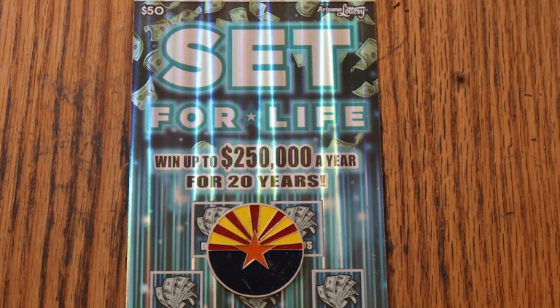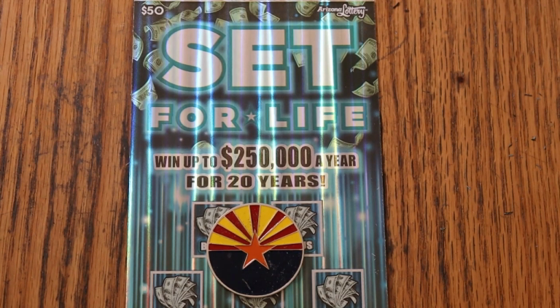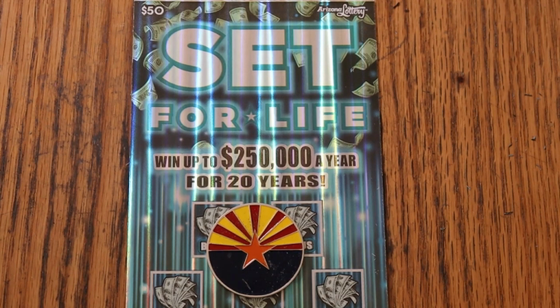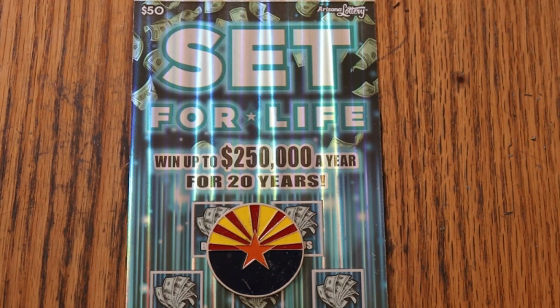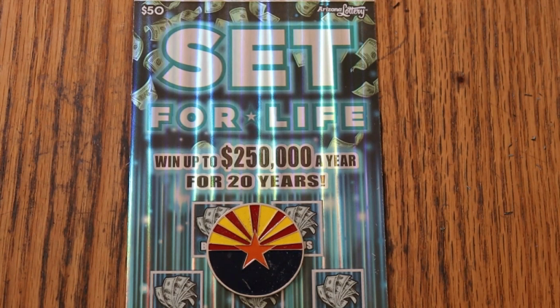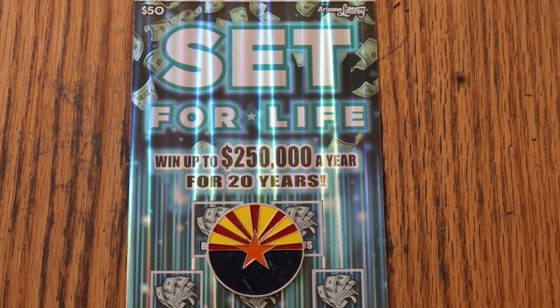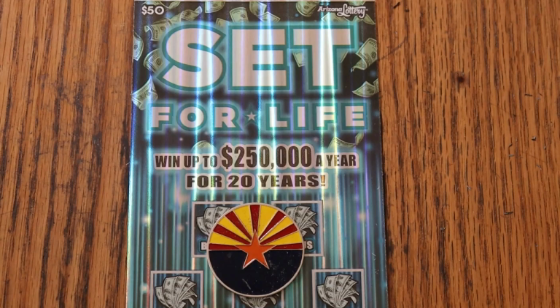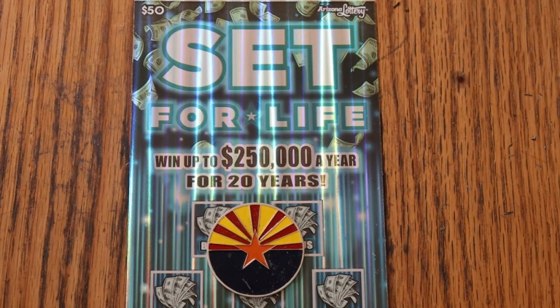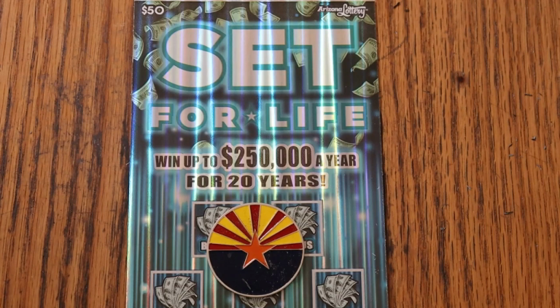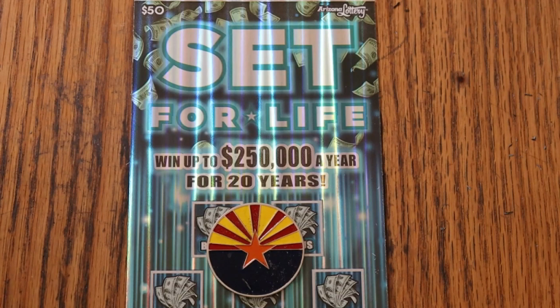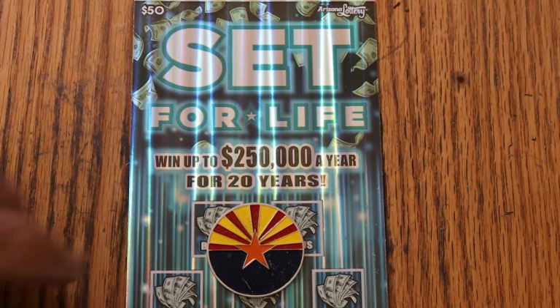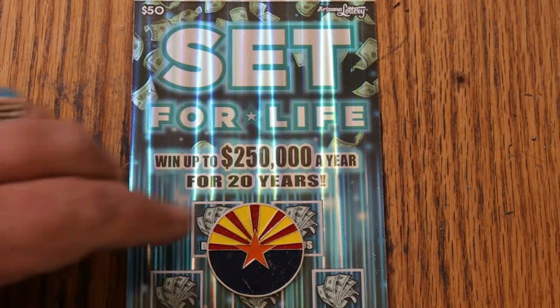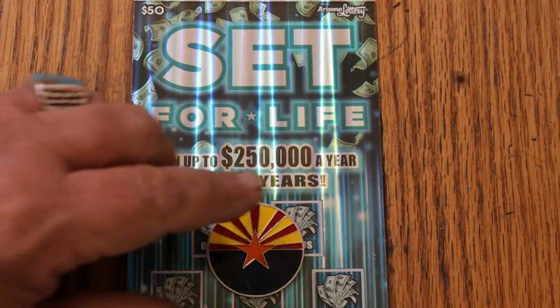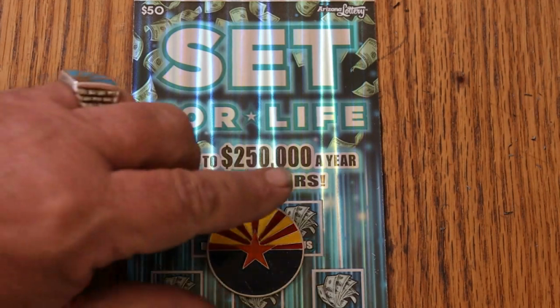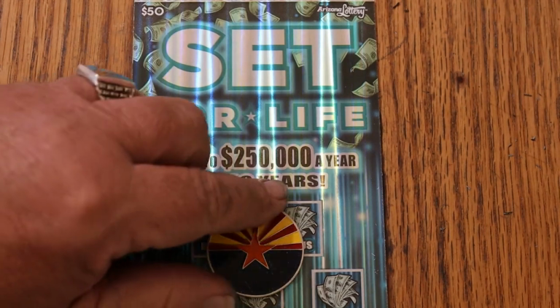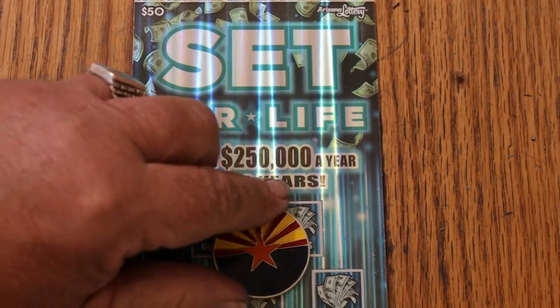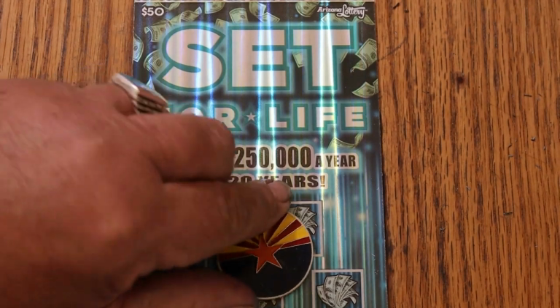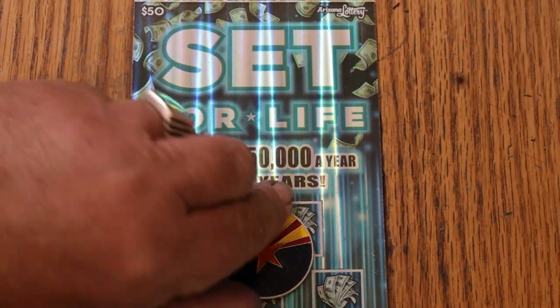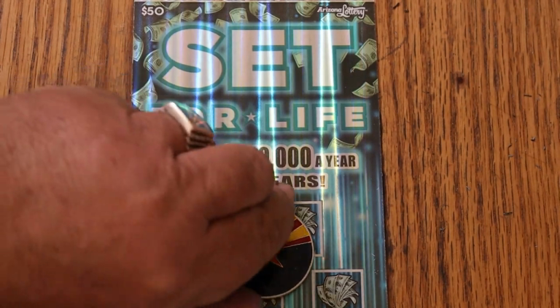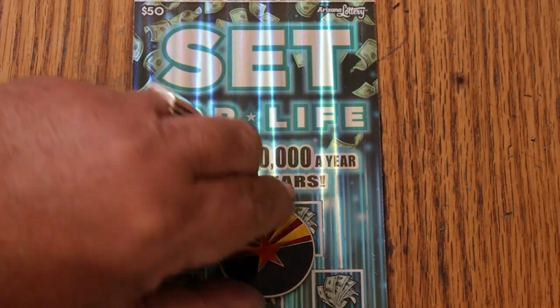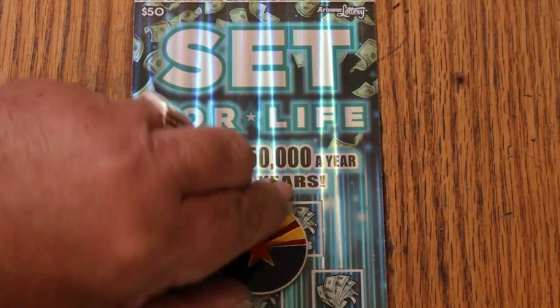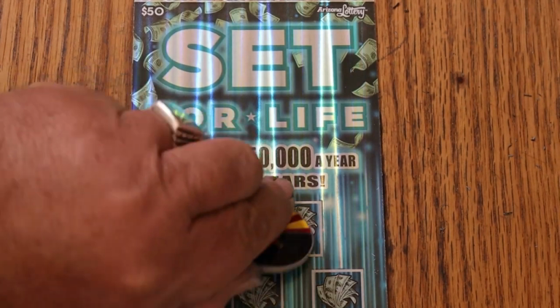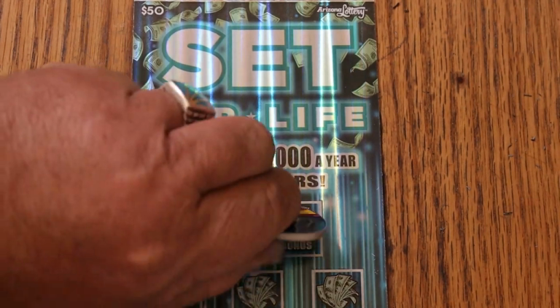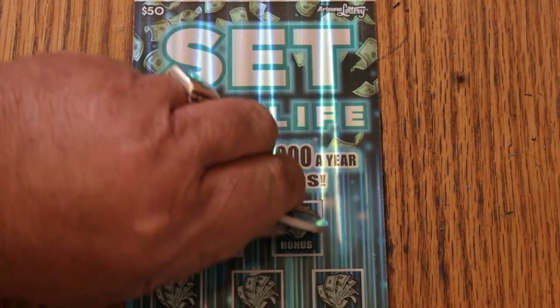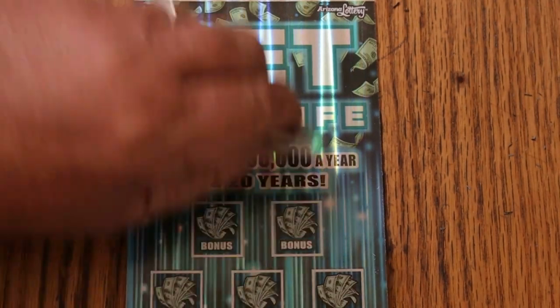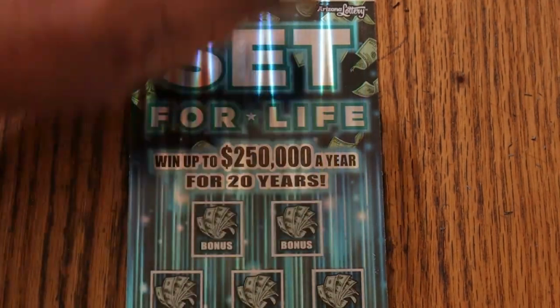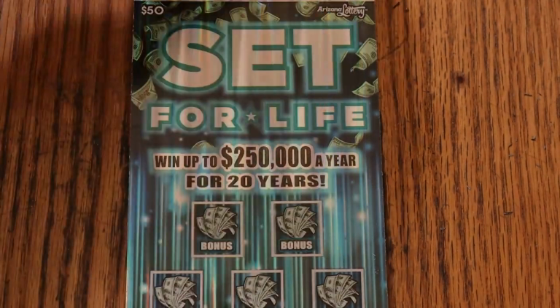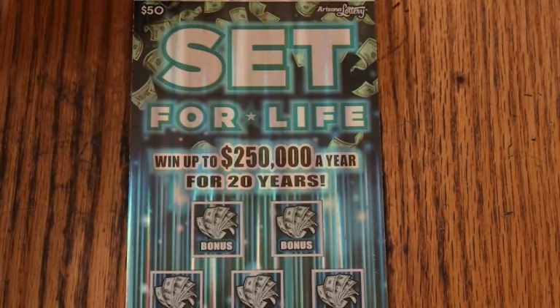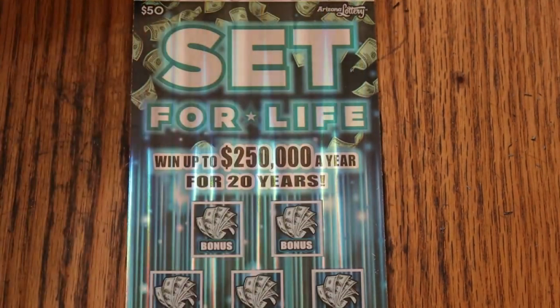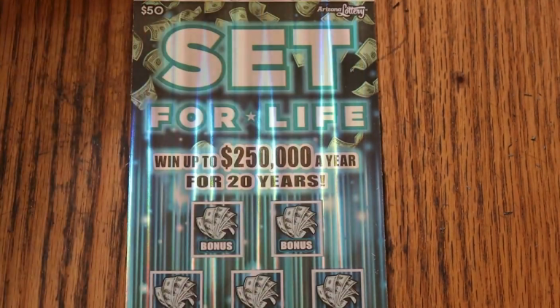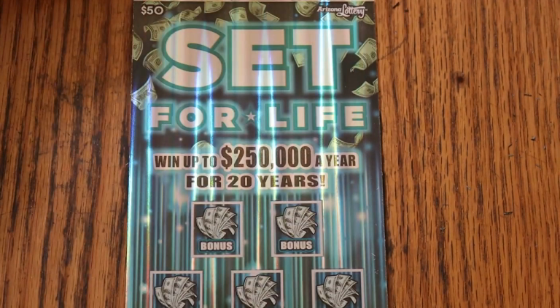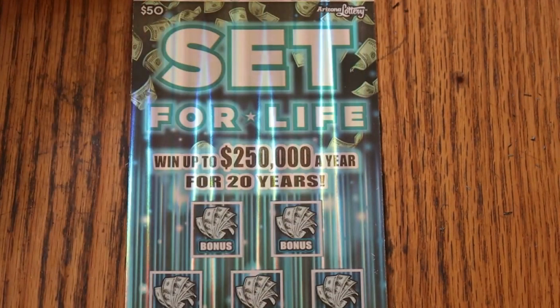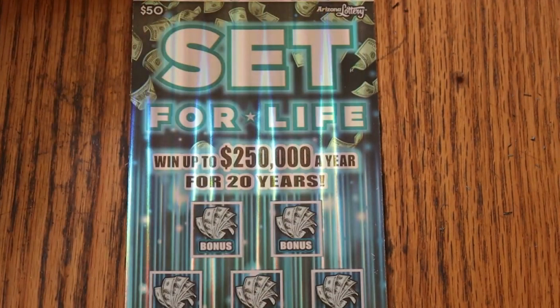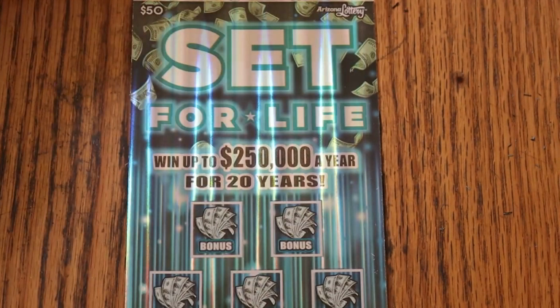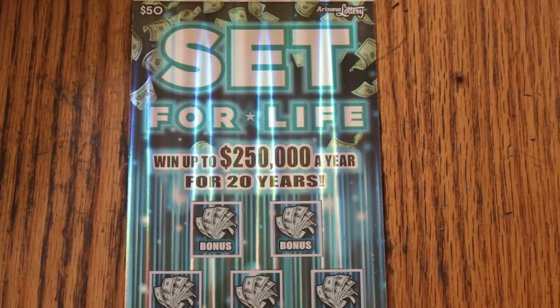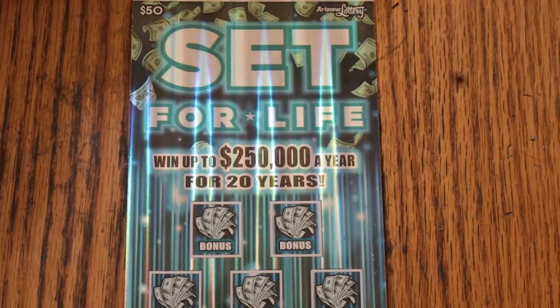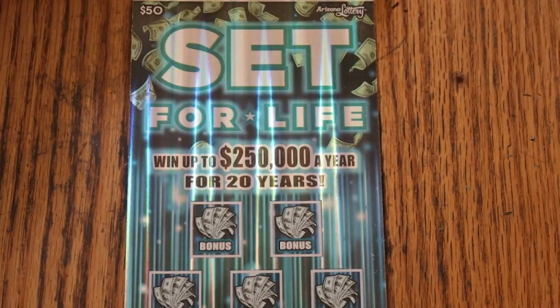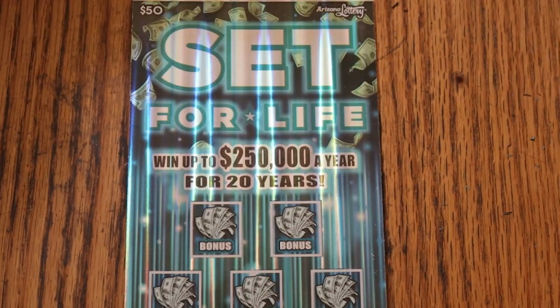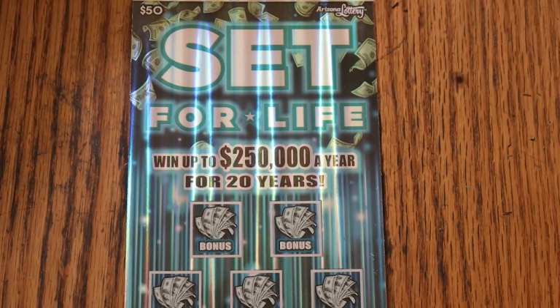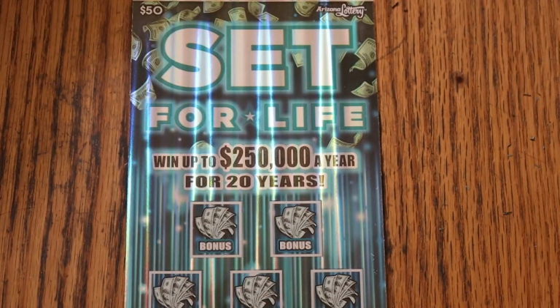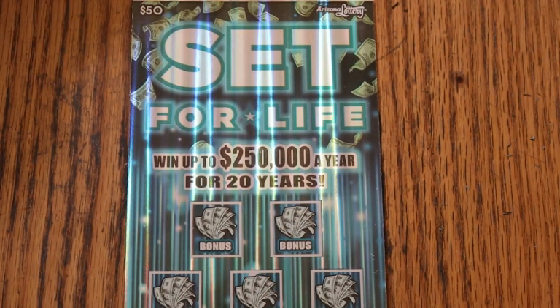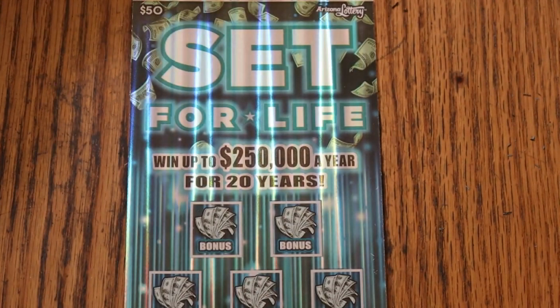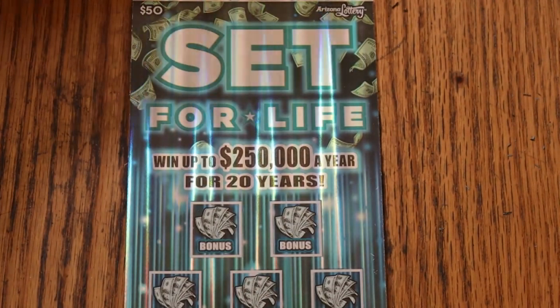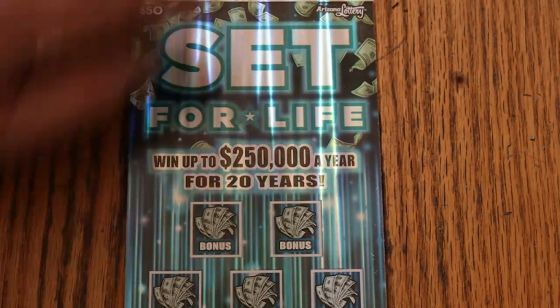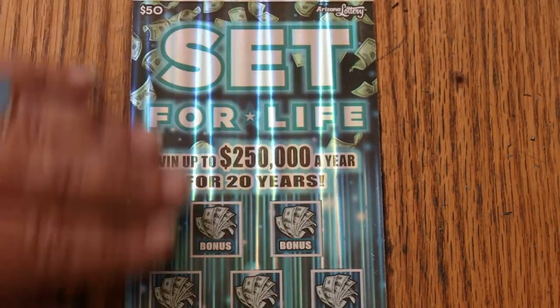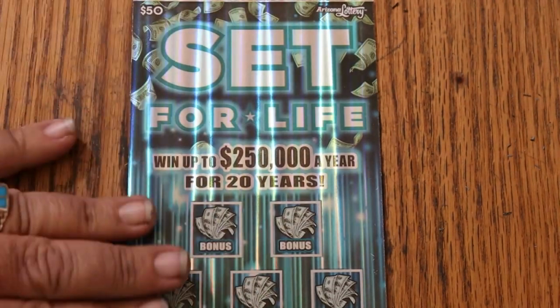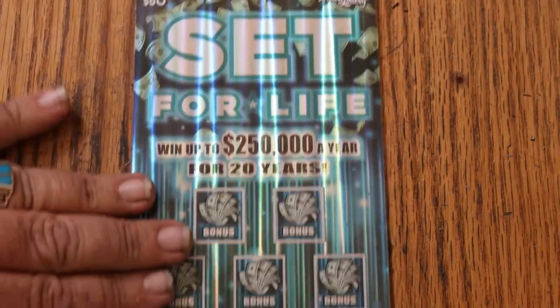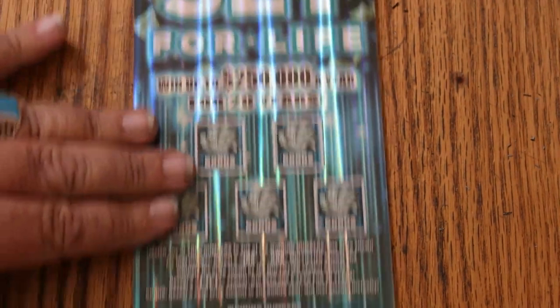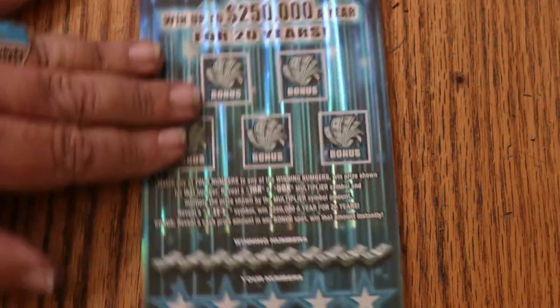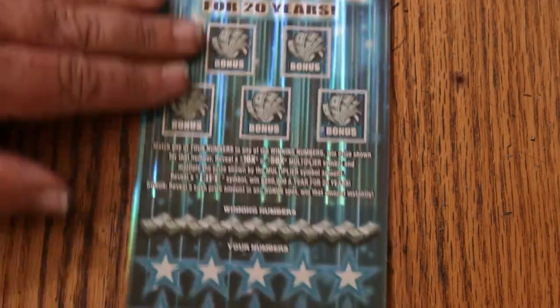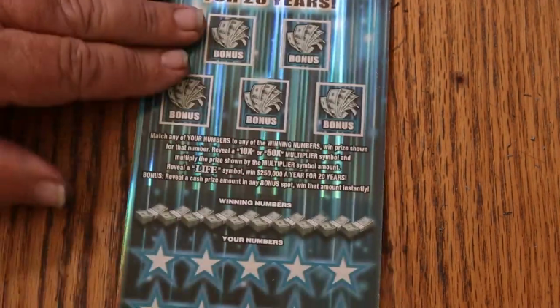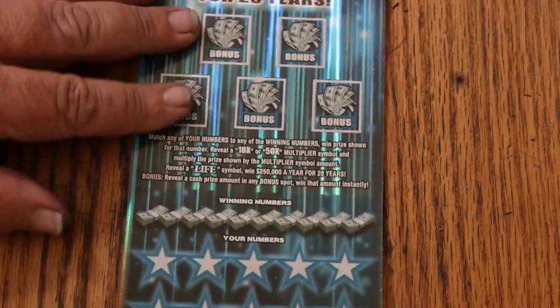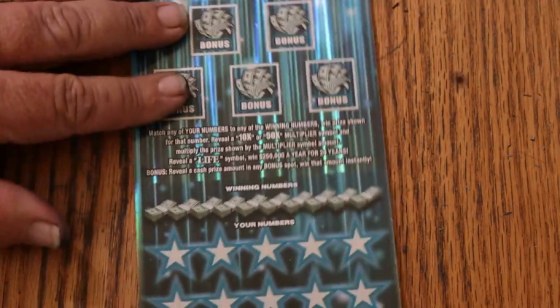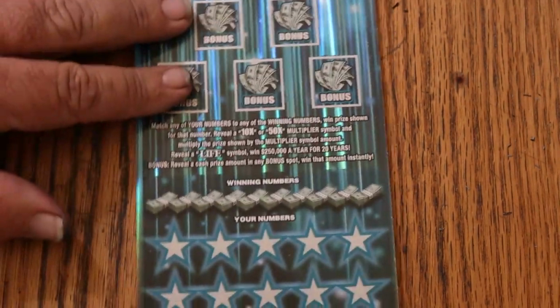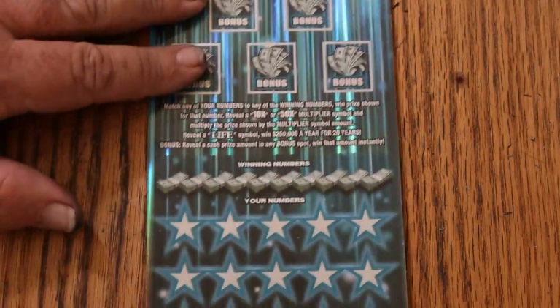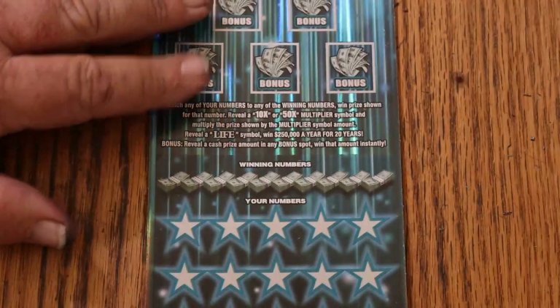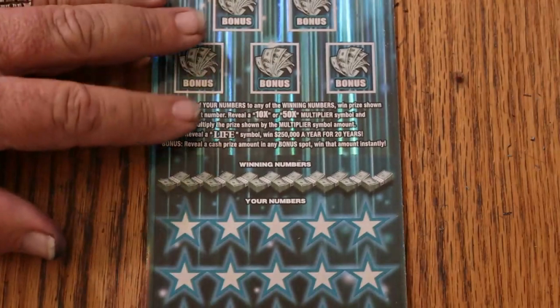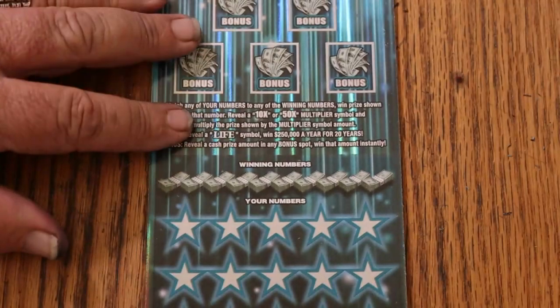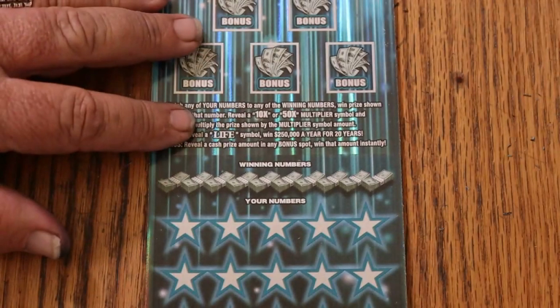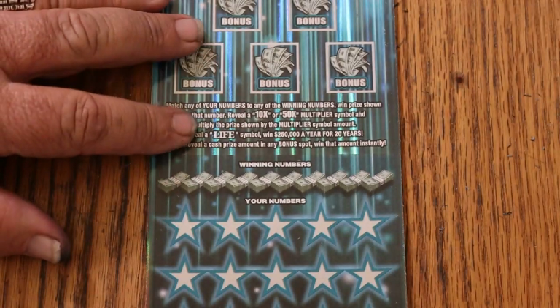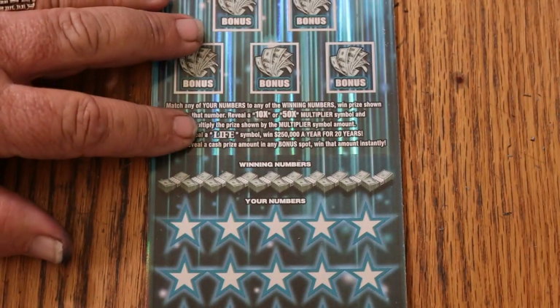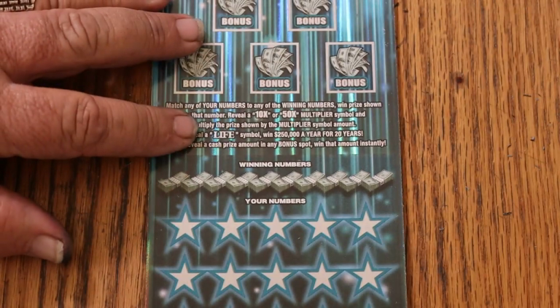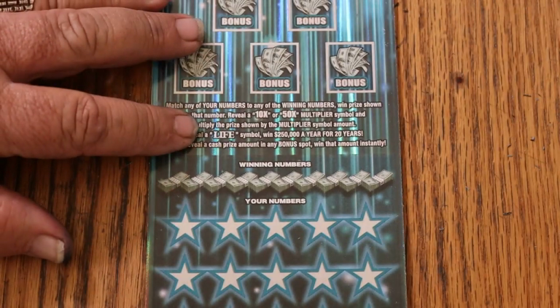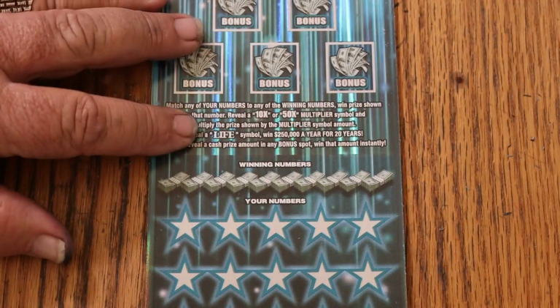It's a match-your-number game — match the winning number, find the multipliers at 10 or 50 times, win accordingly, and find the life symbol and your life will change.